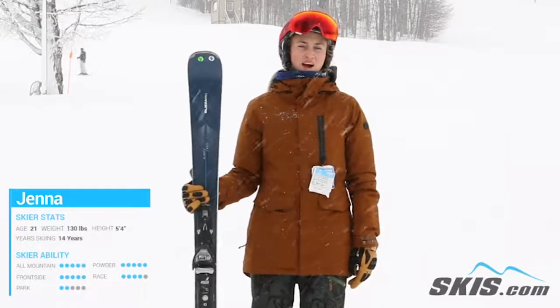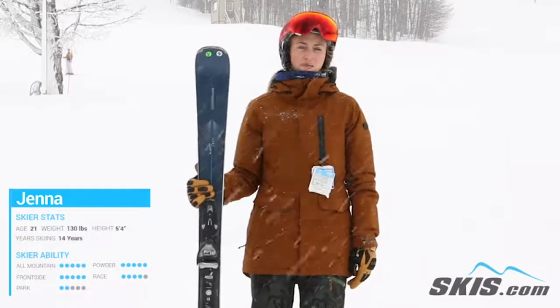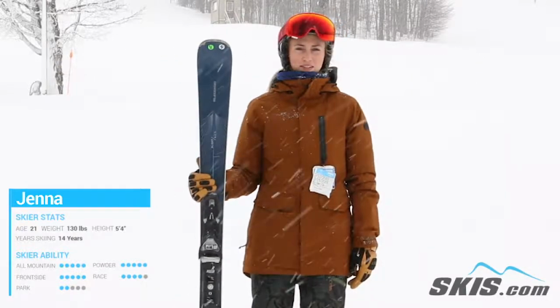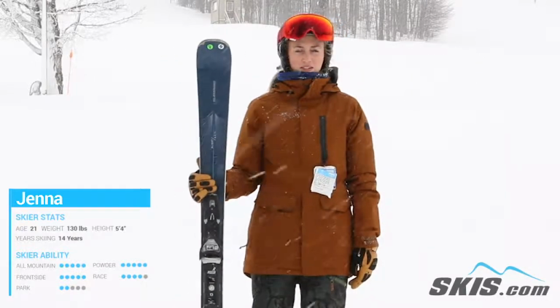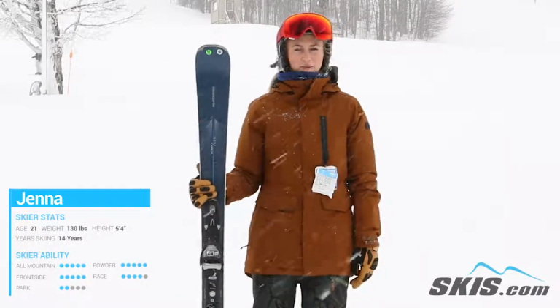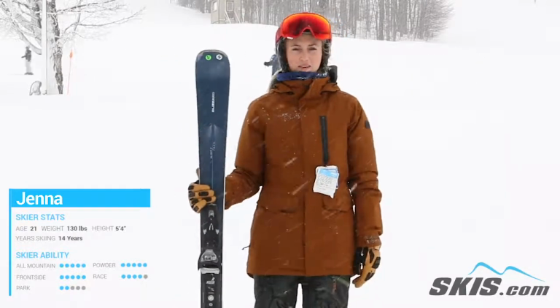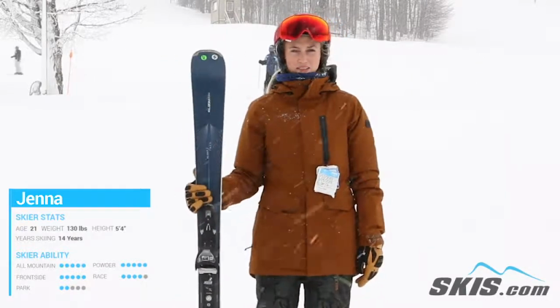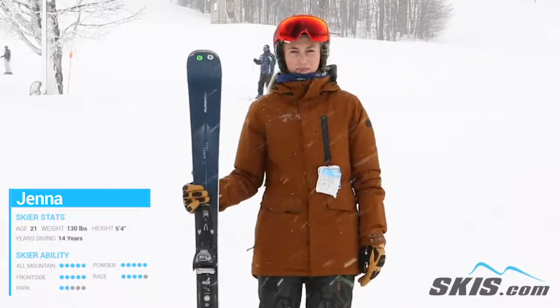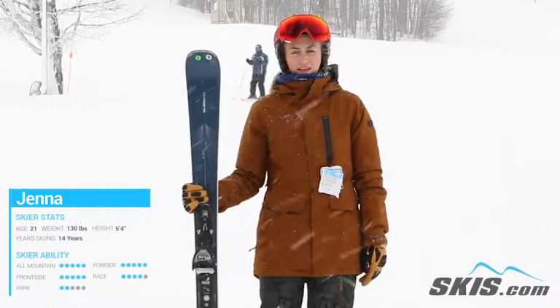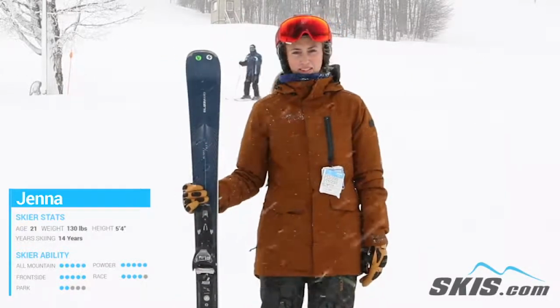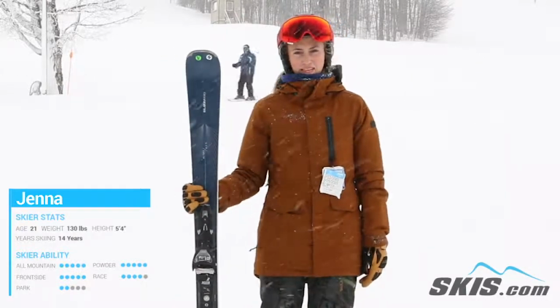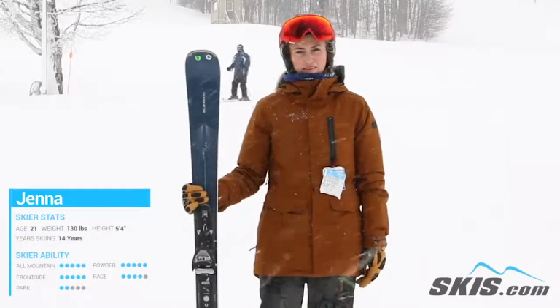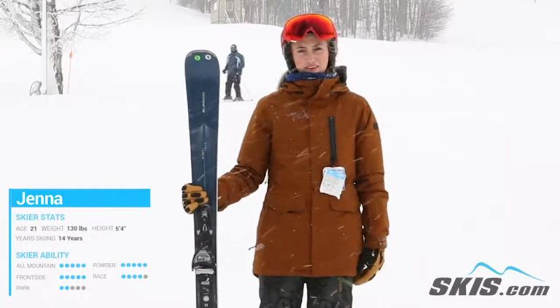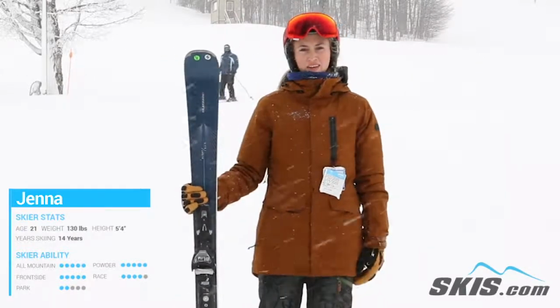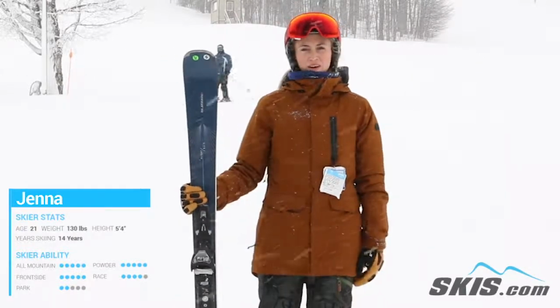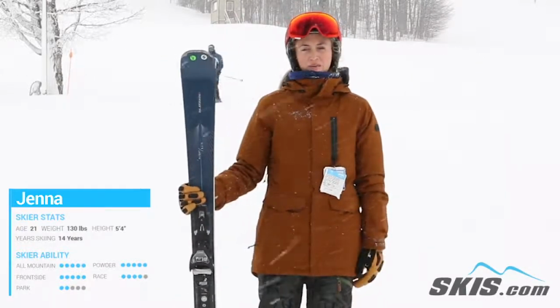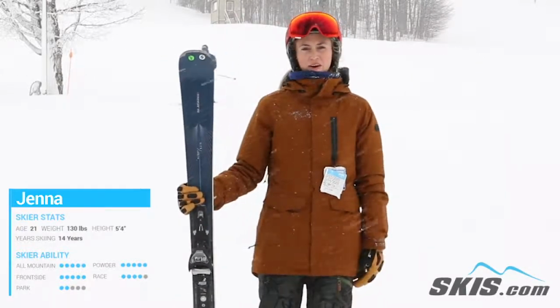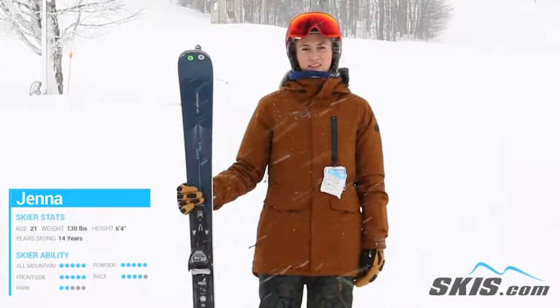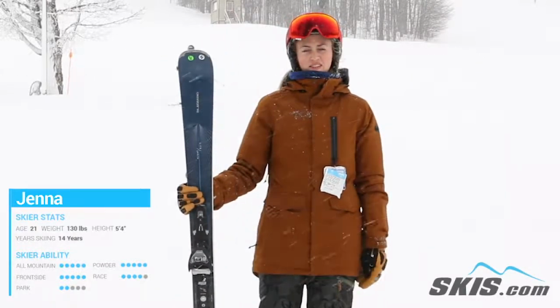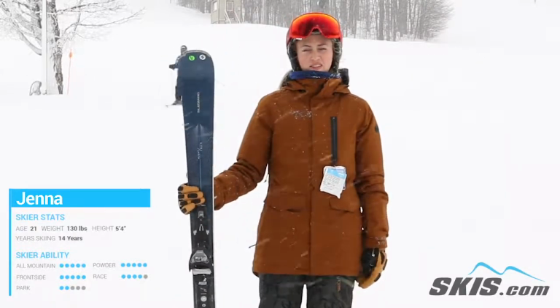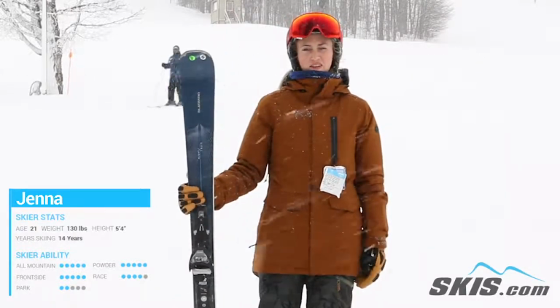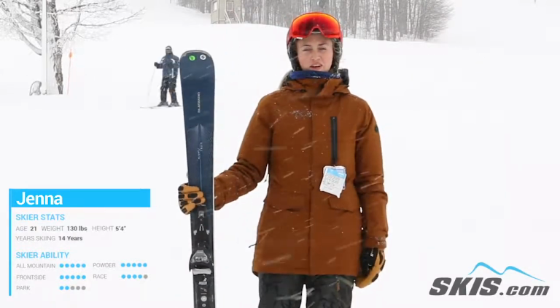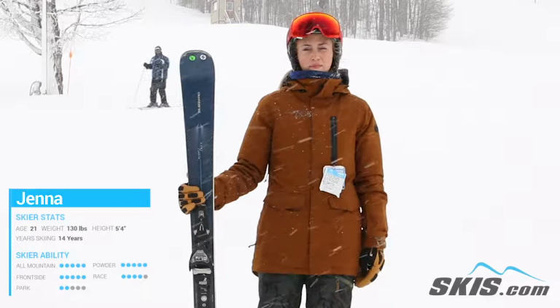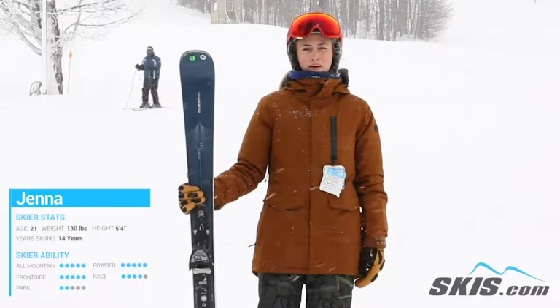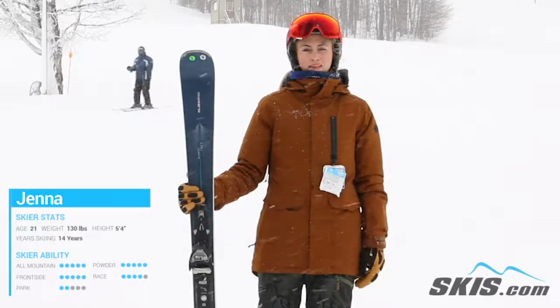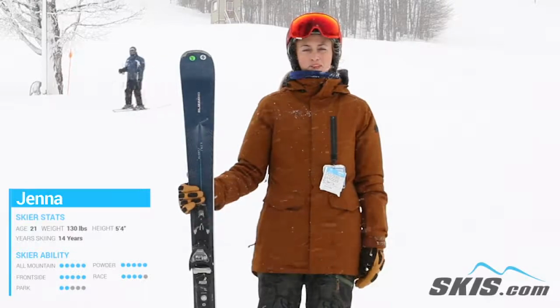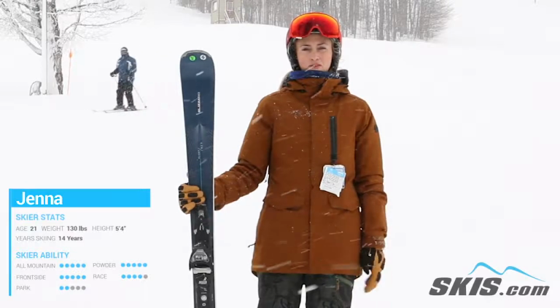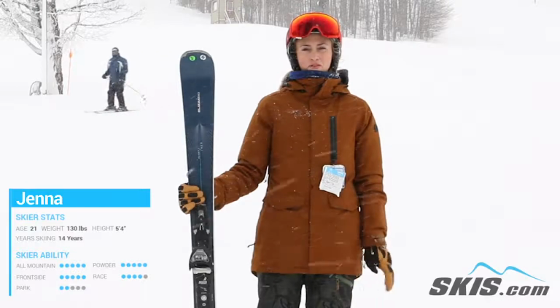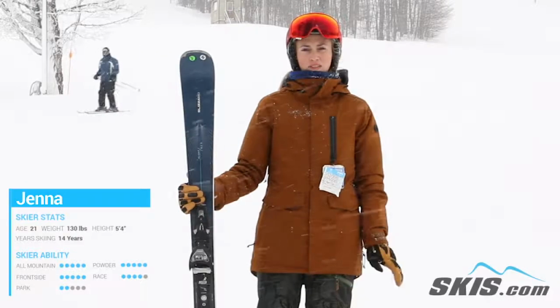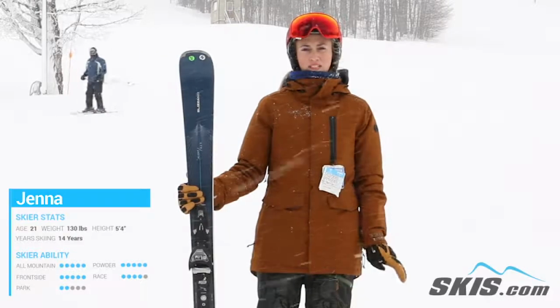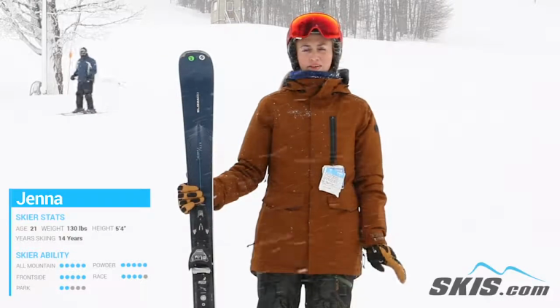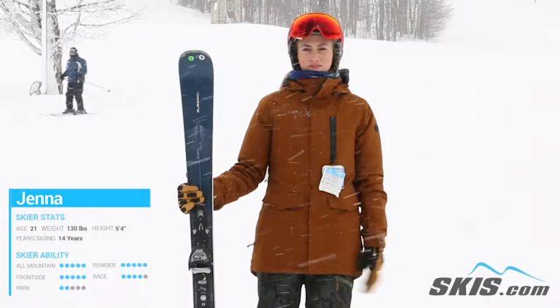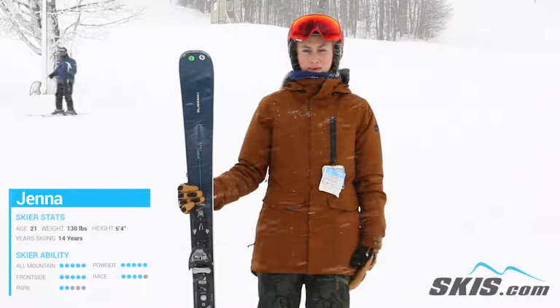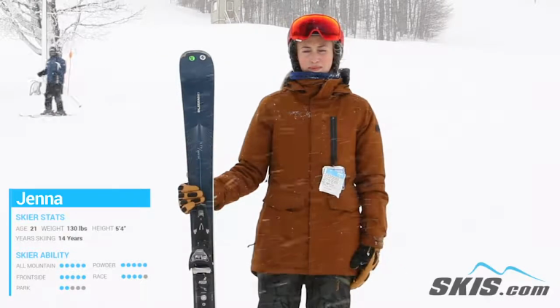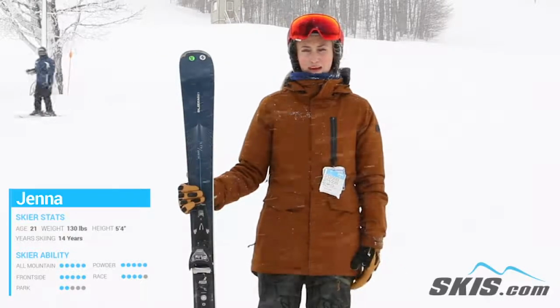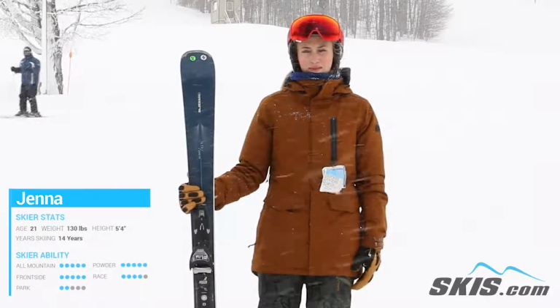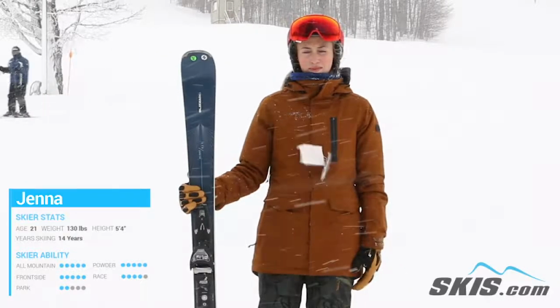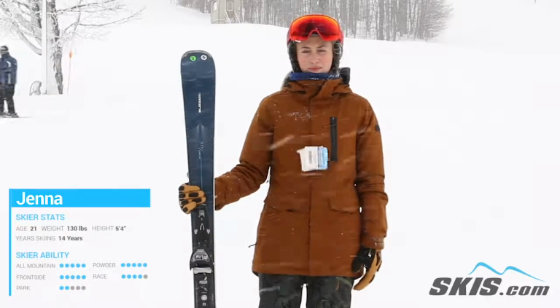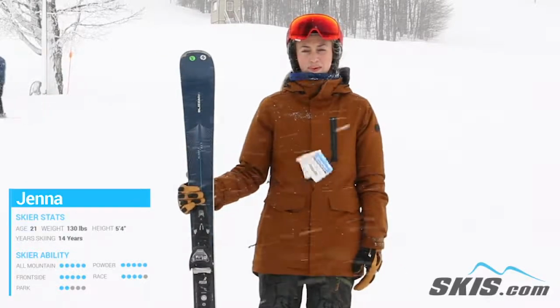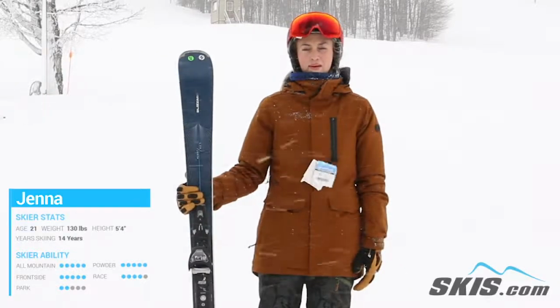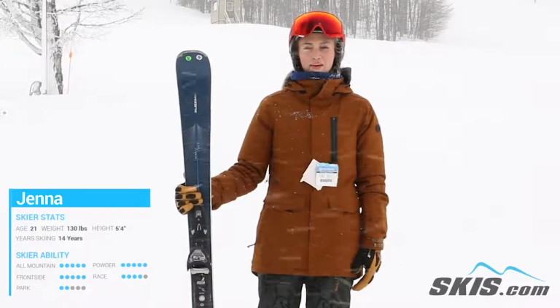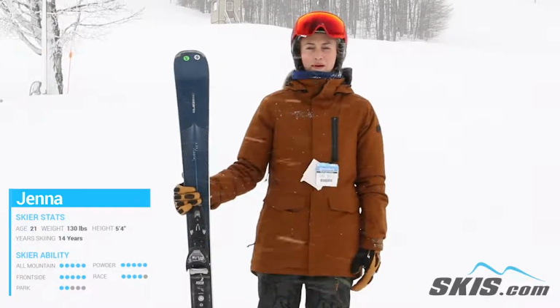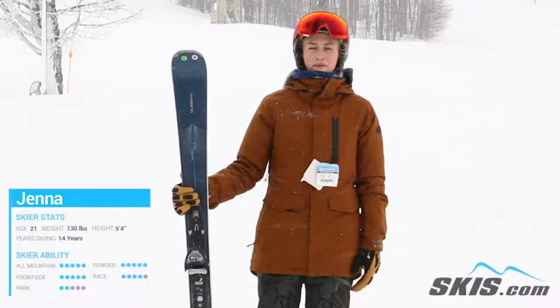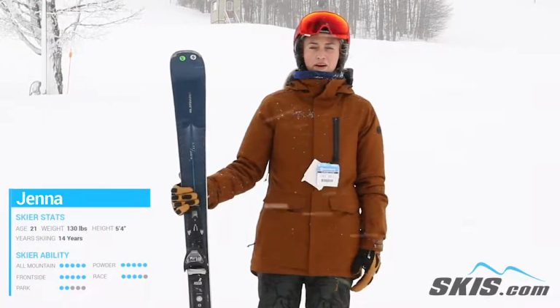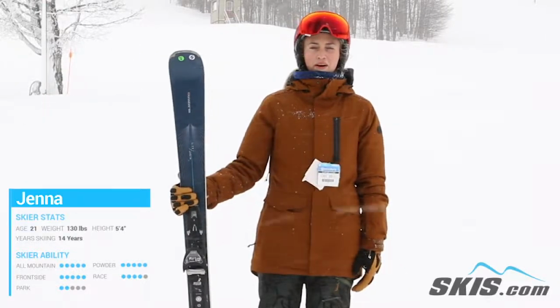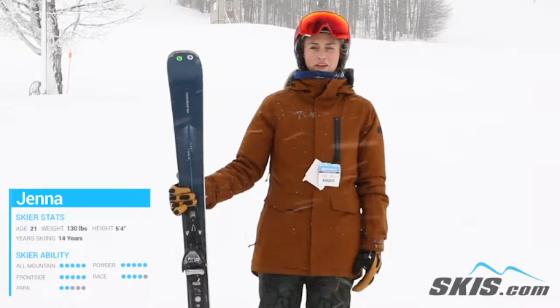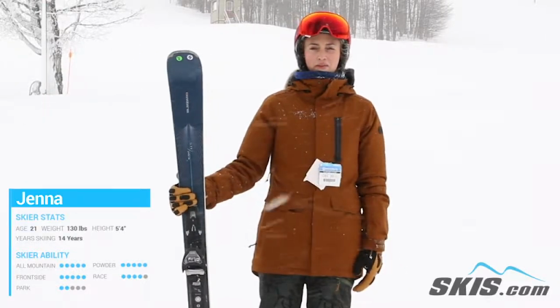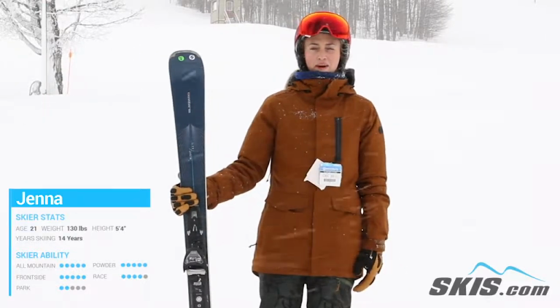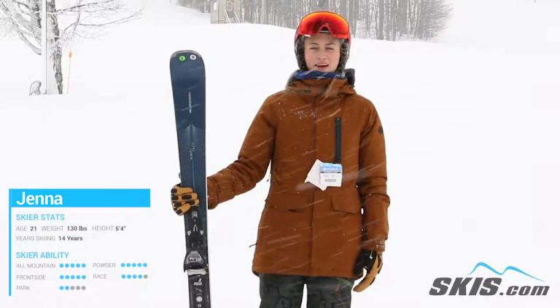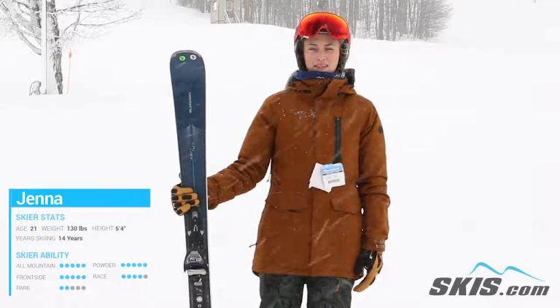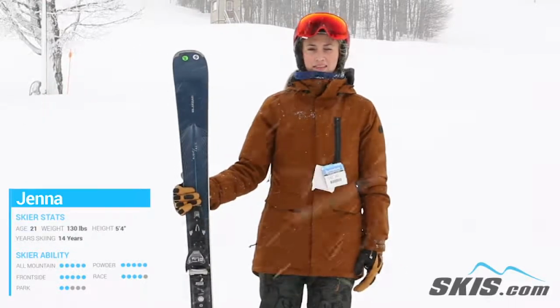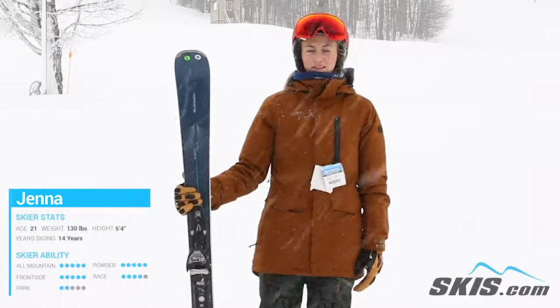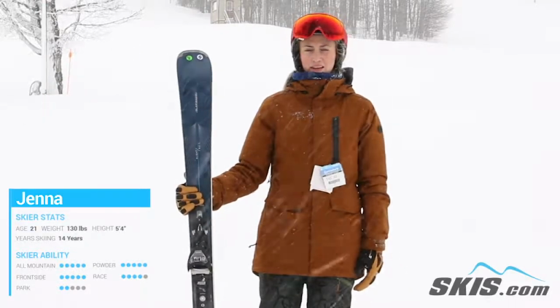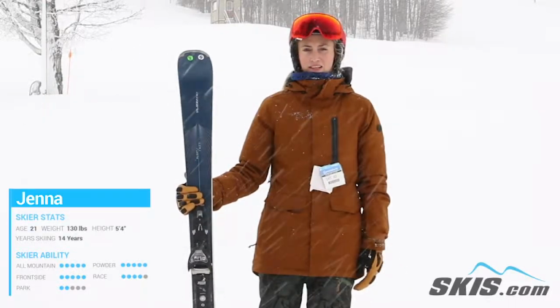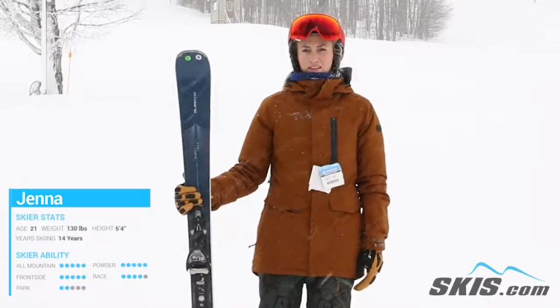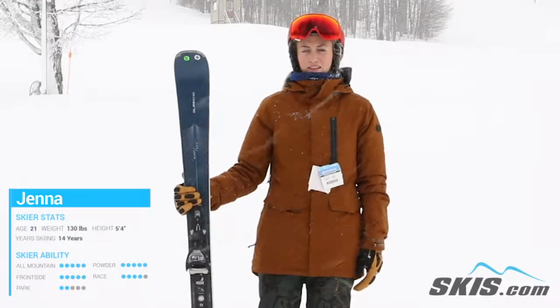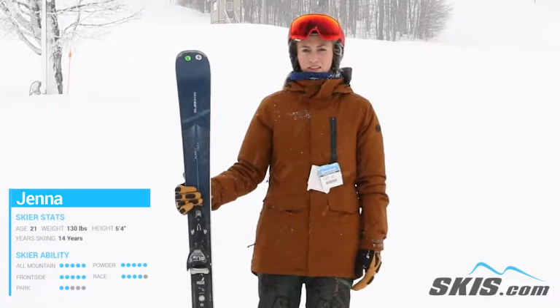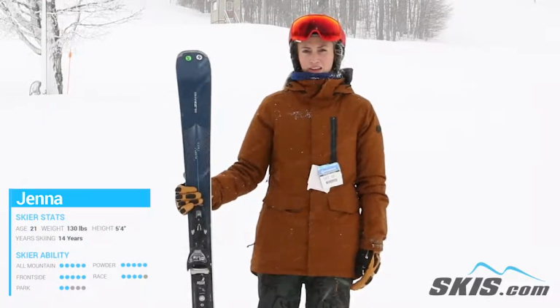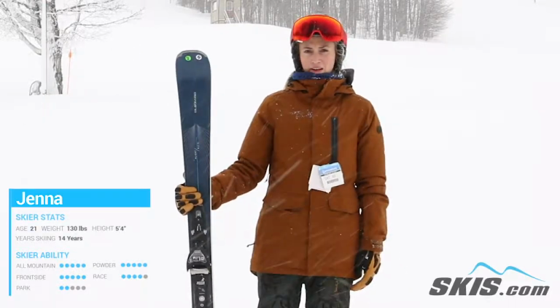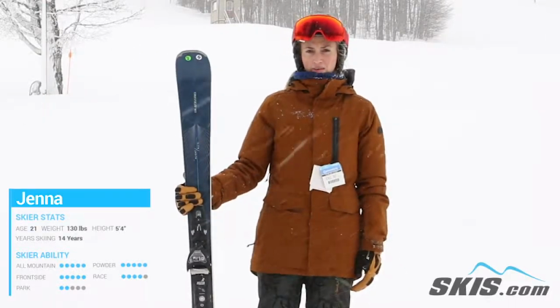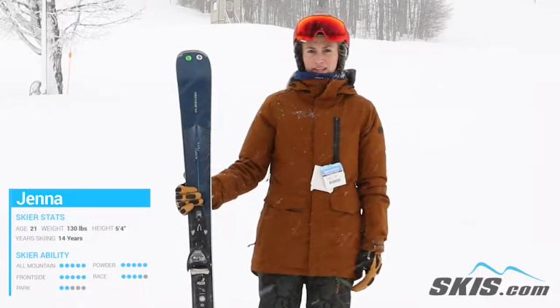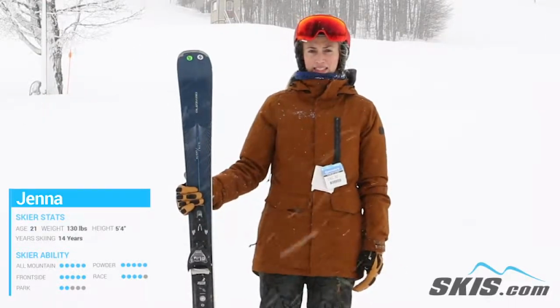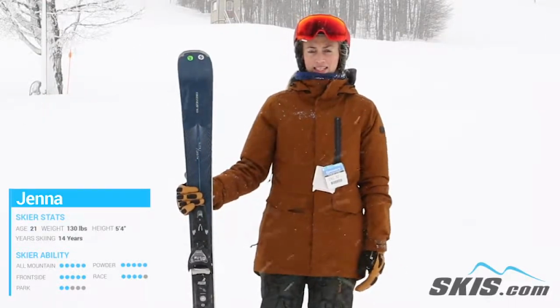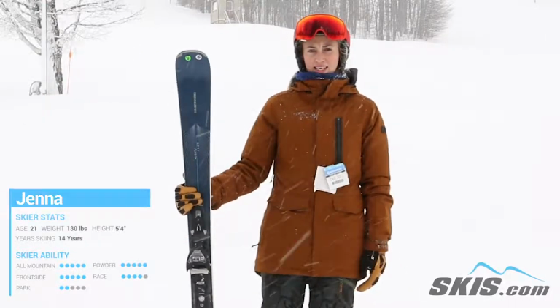It's super responsive, but it's just a little bit too stiff sometimes for me, but otherwise it's a nice, good, lightweight ski.